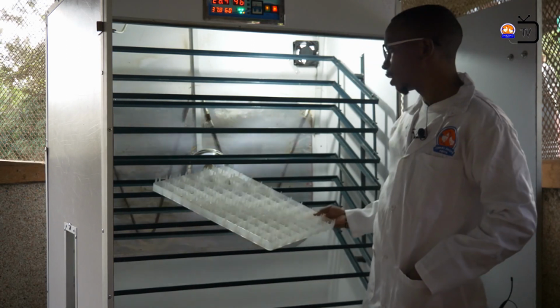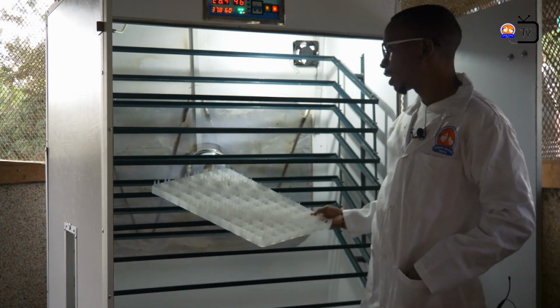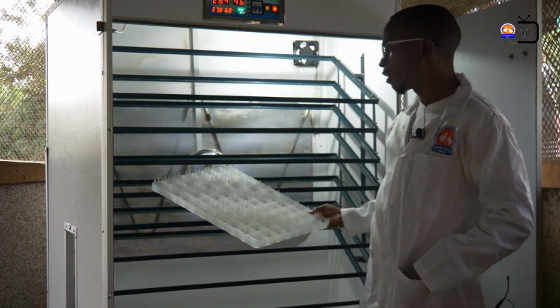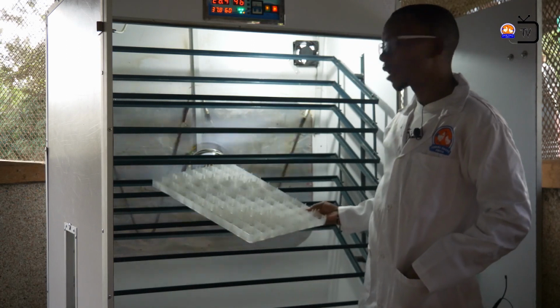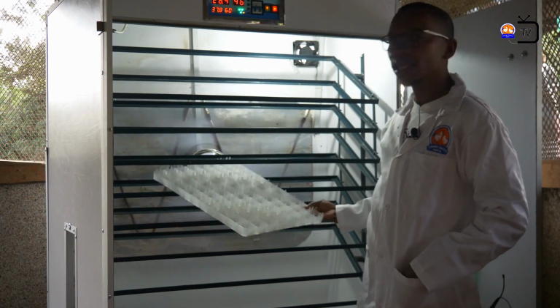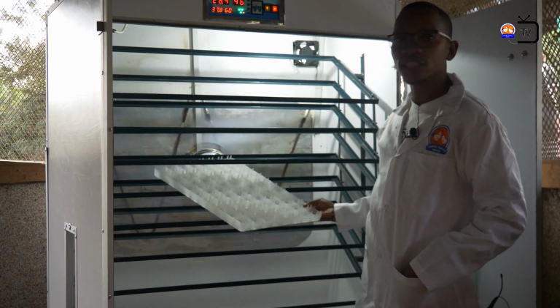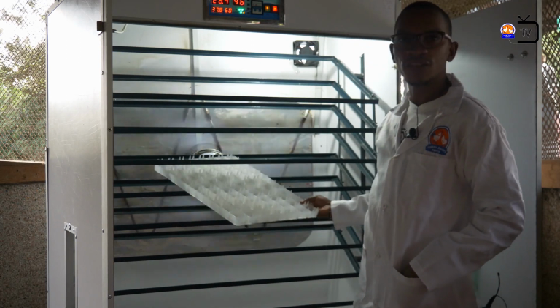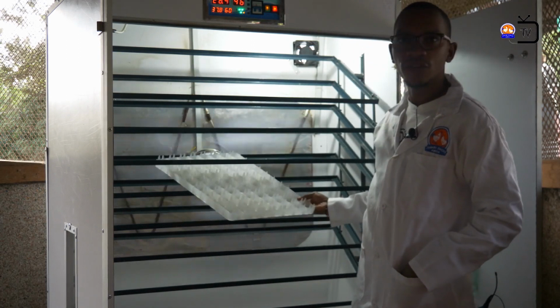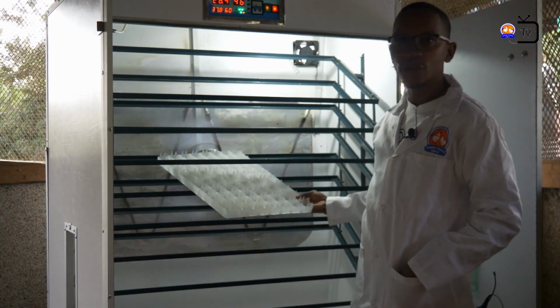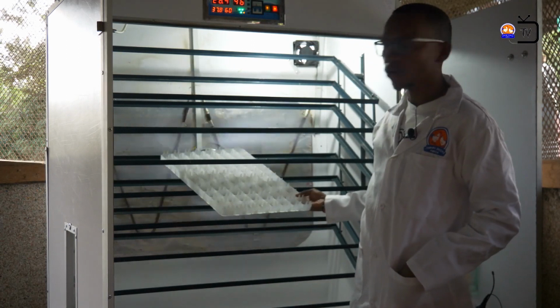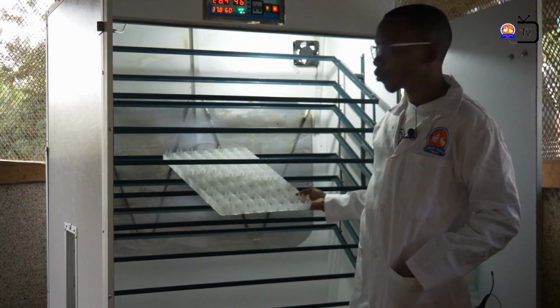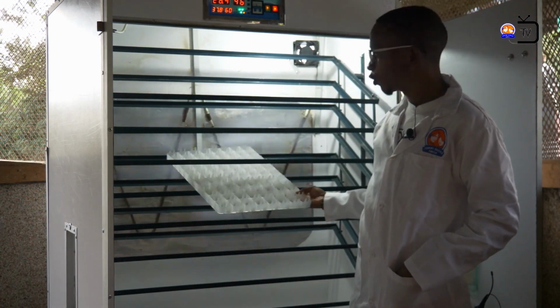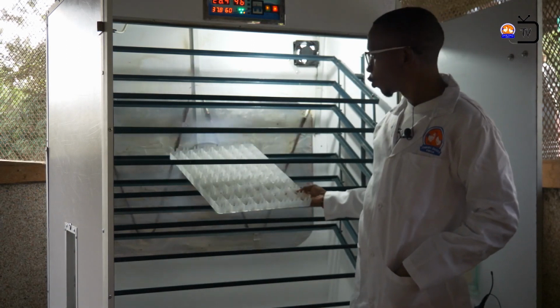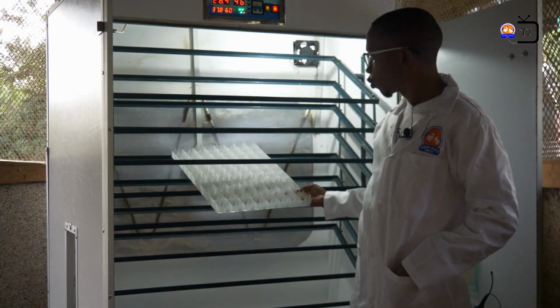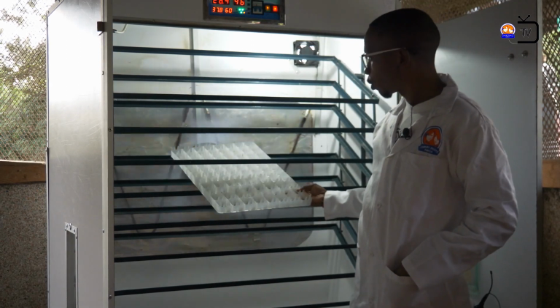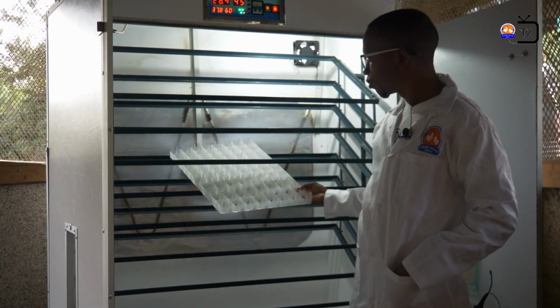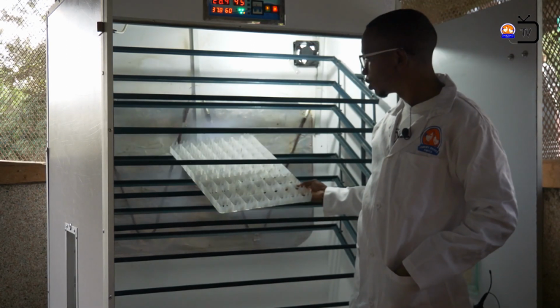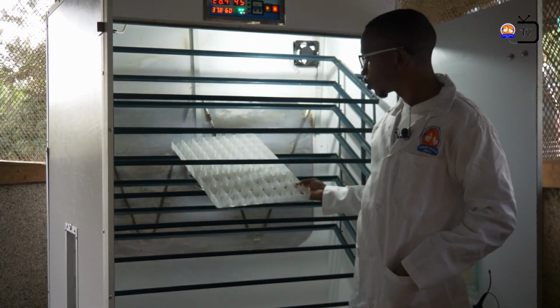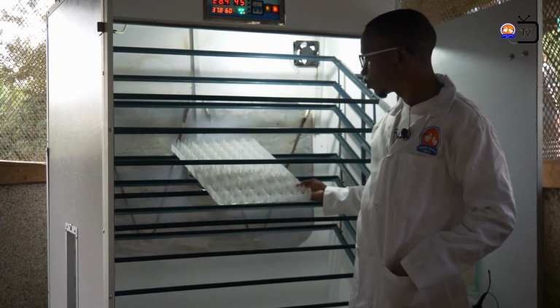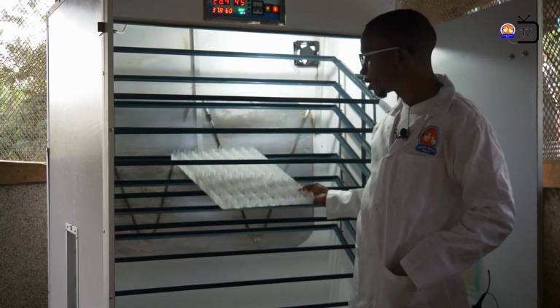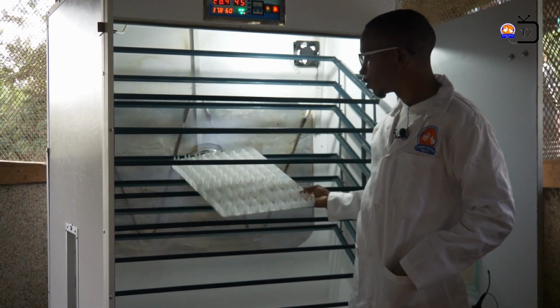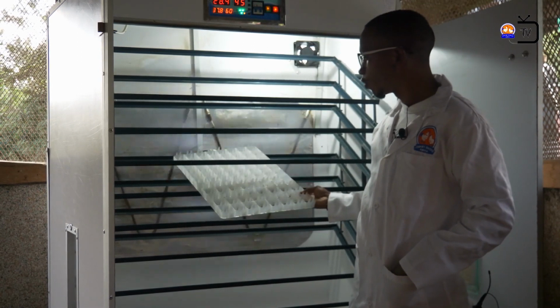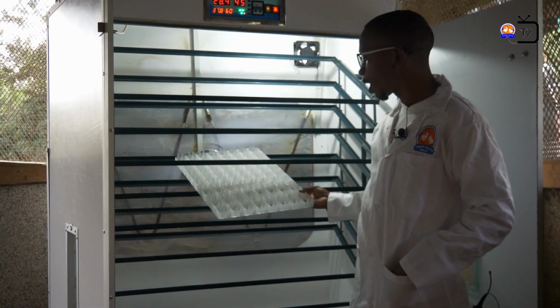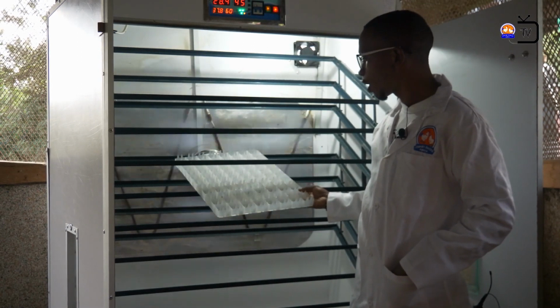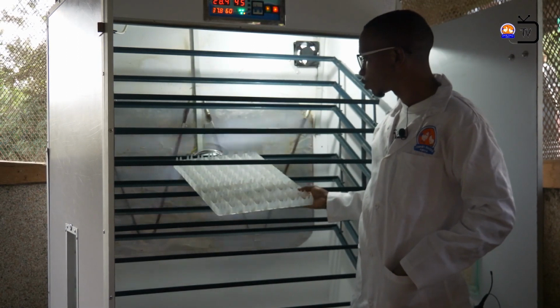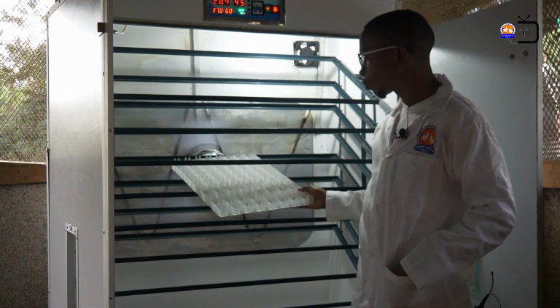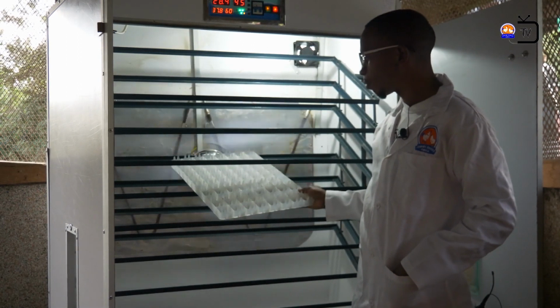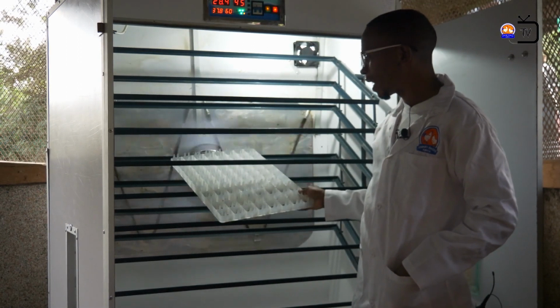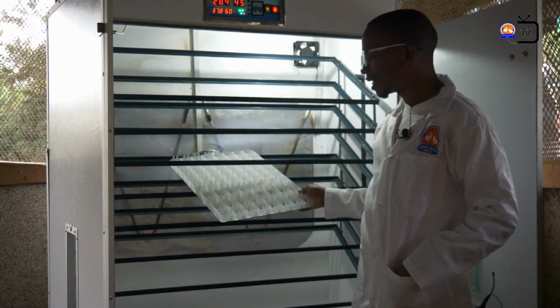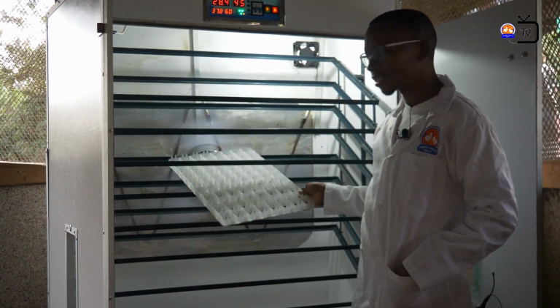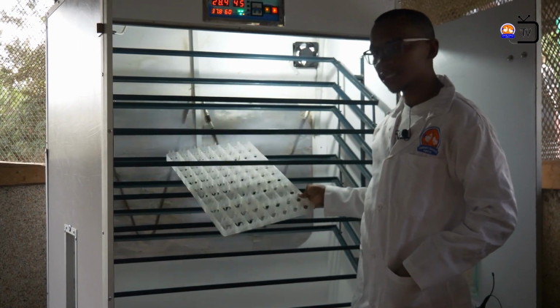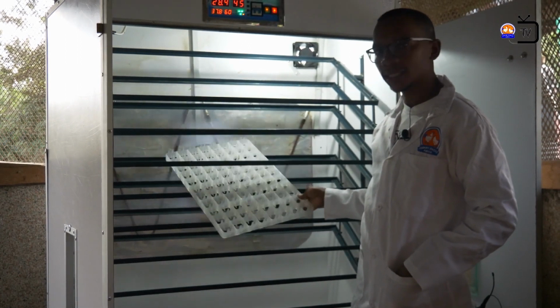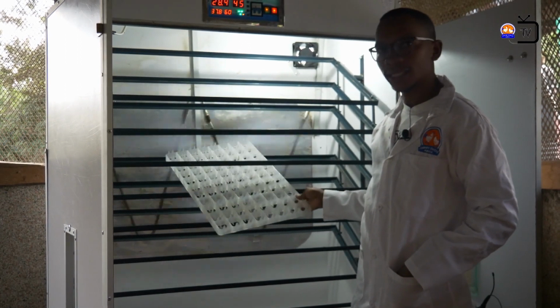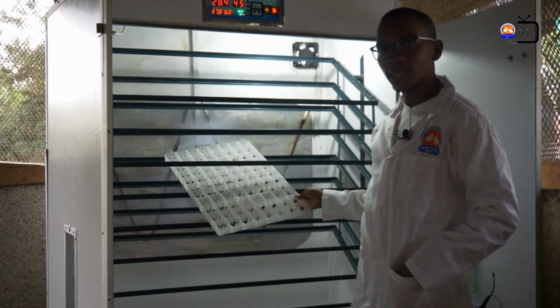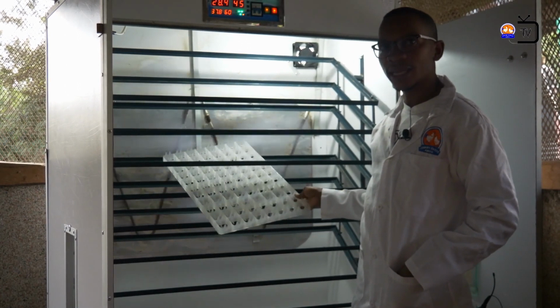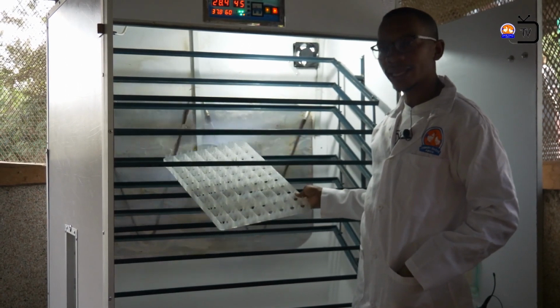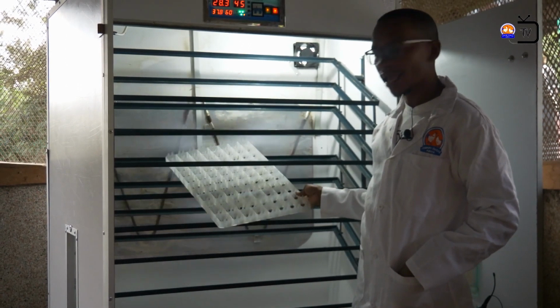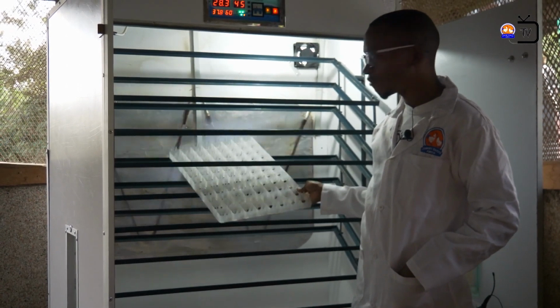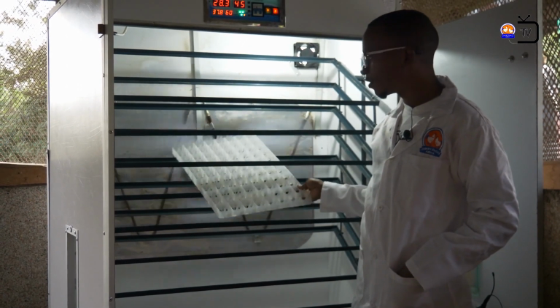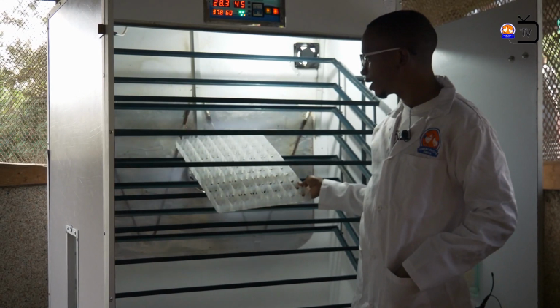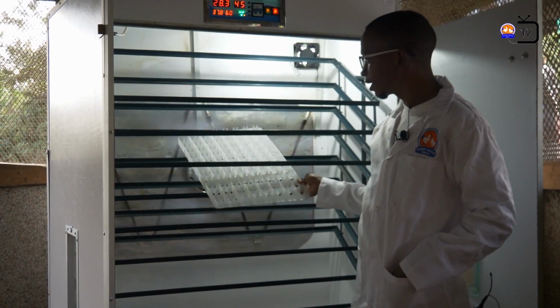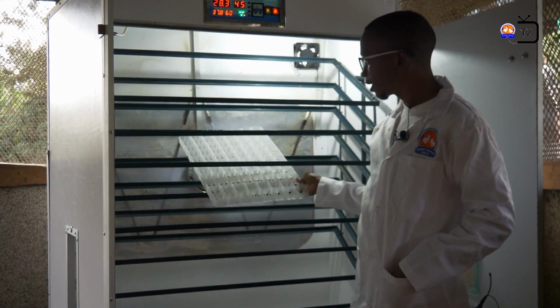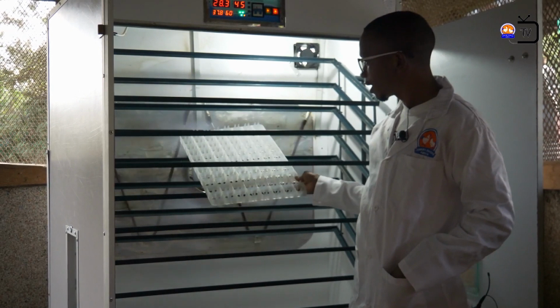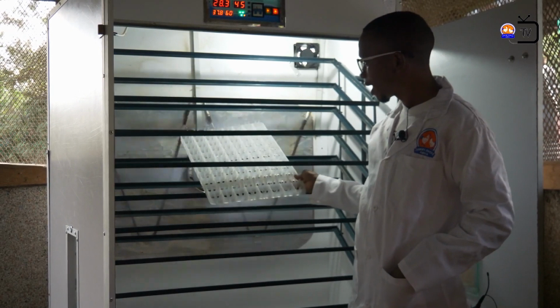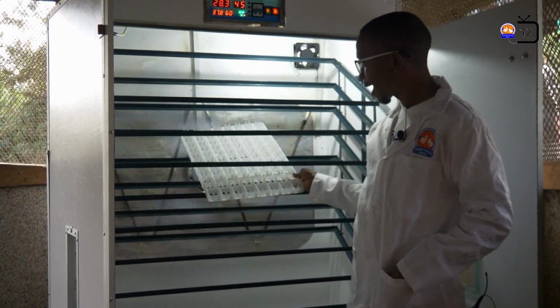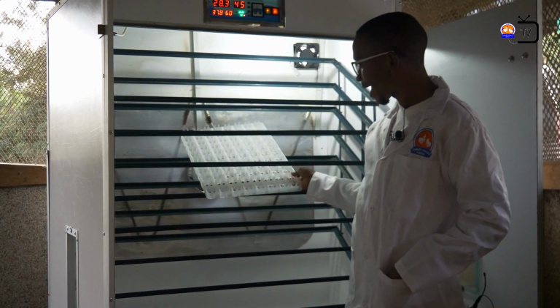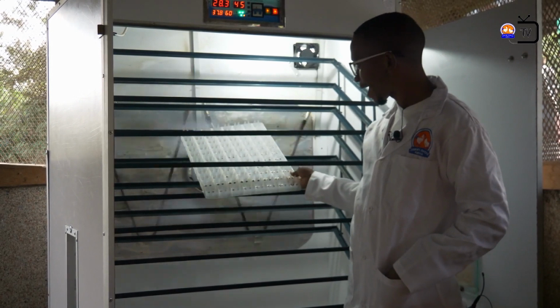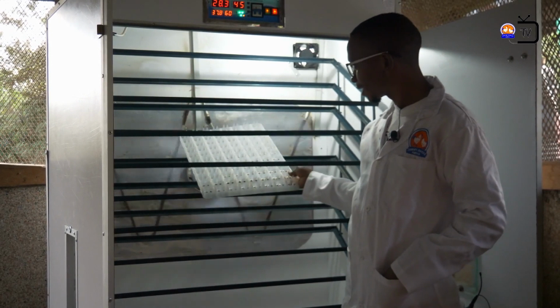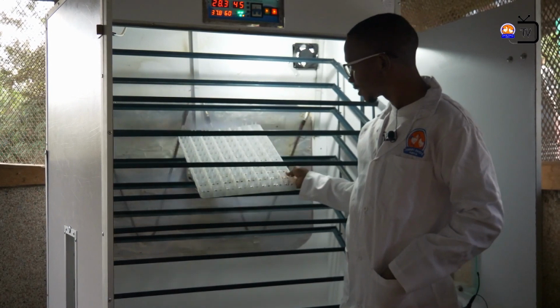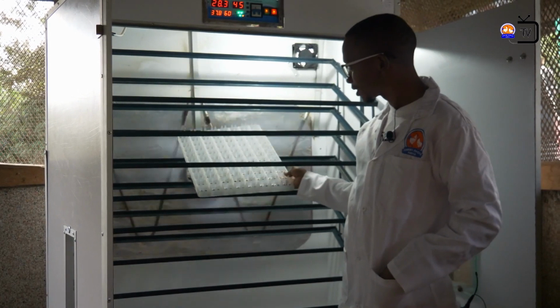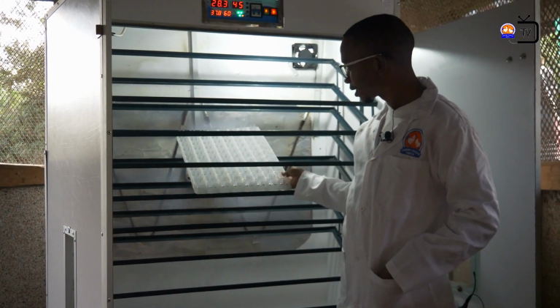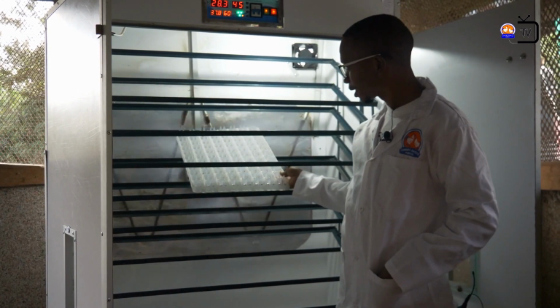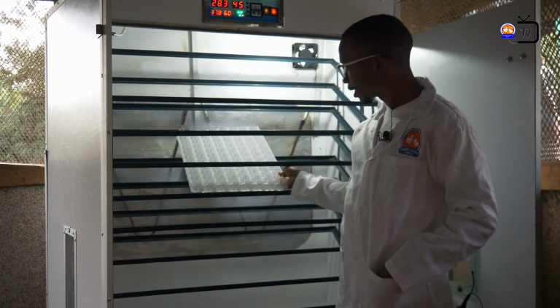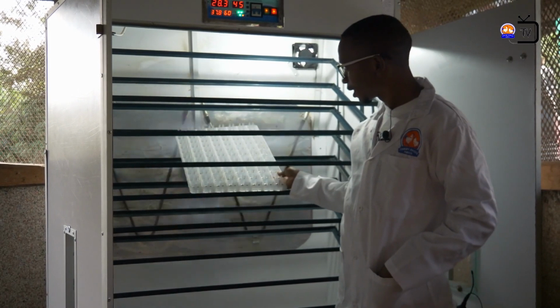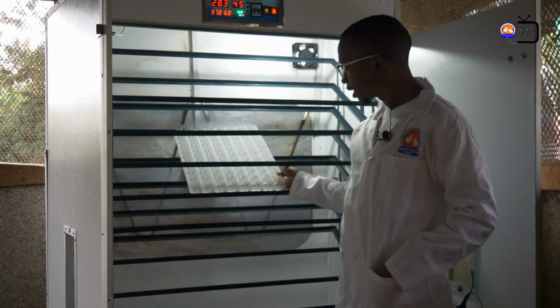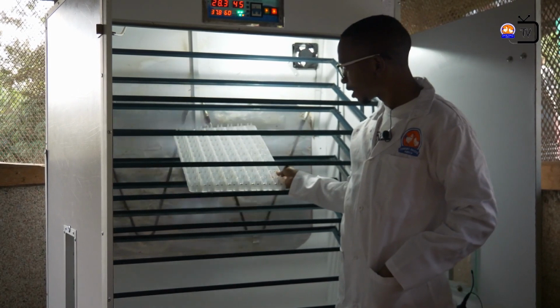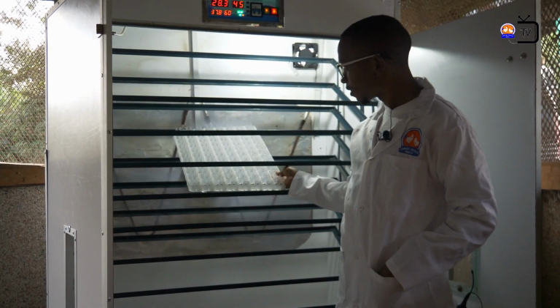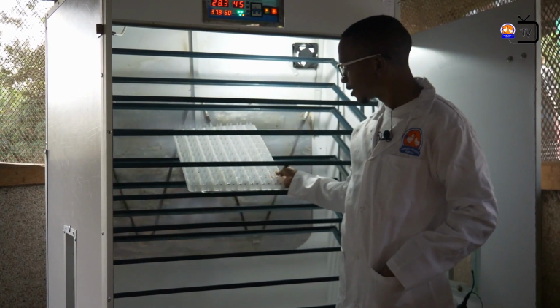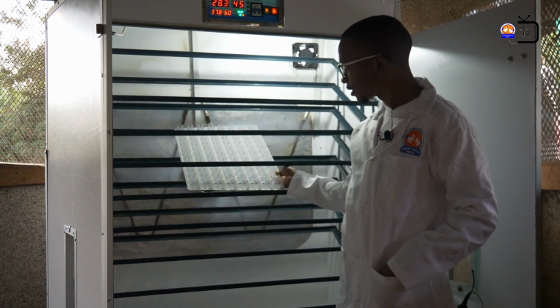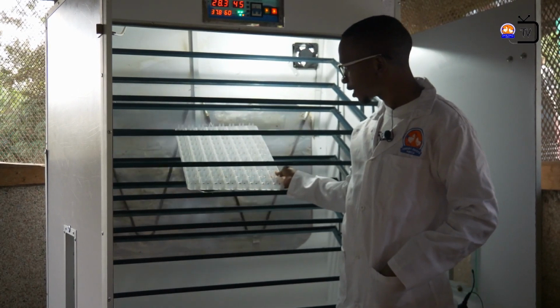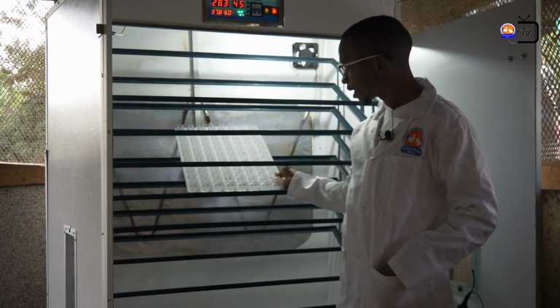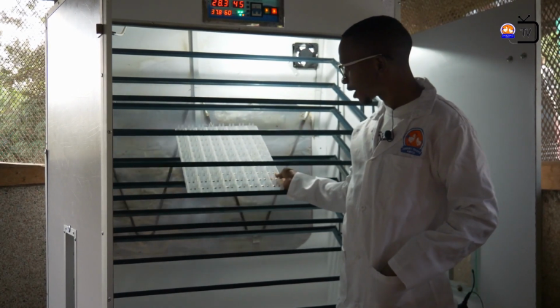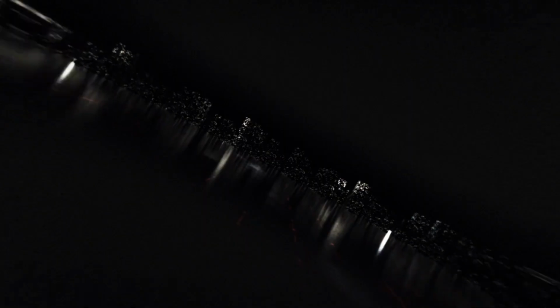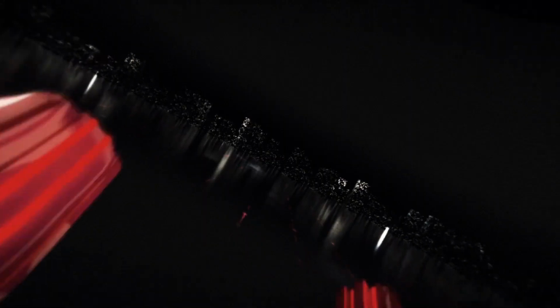In our next video, we will be showing you how to place the eggs carefully in this tray.